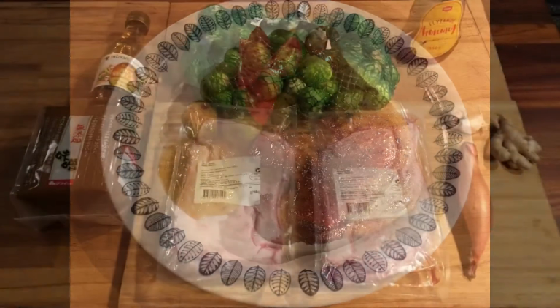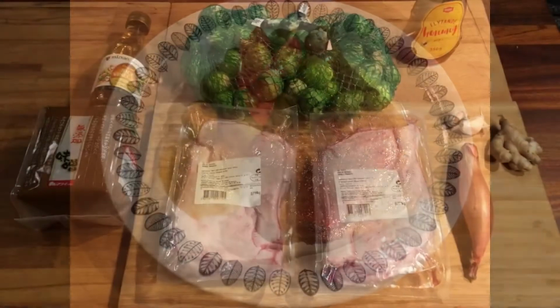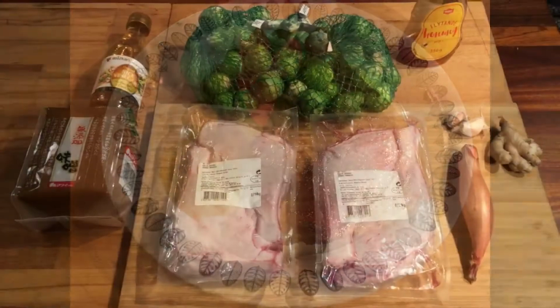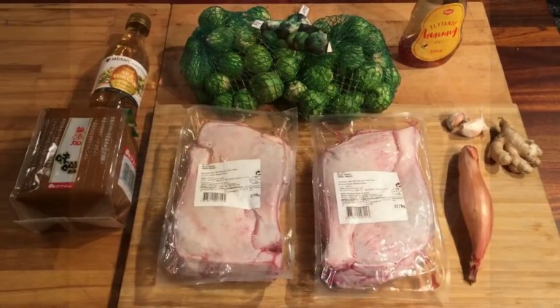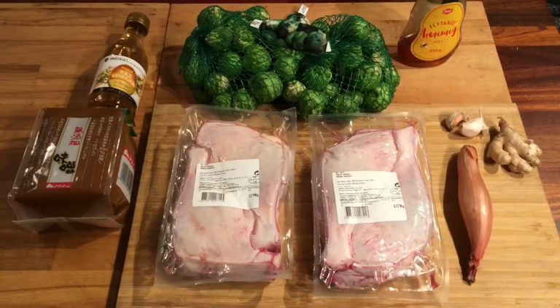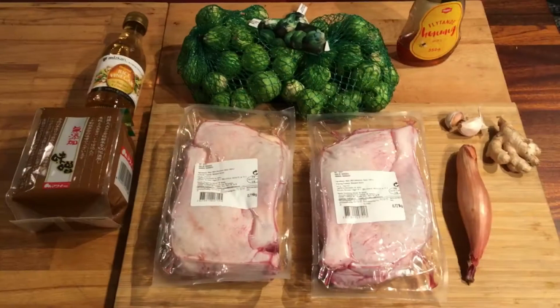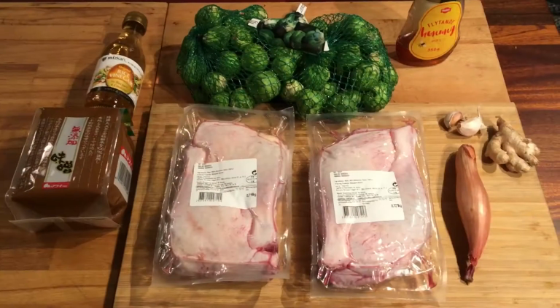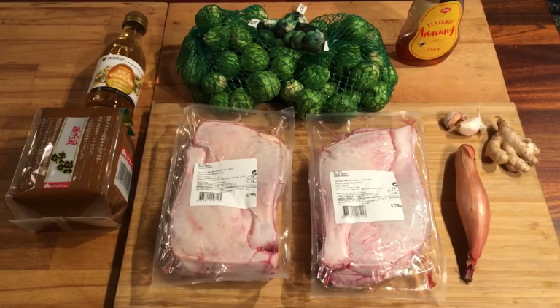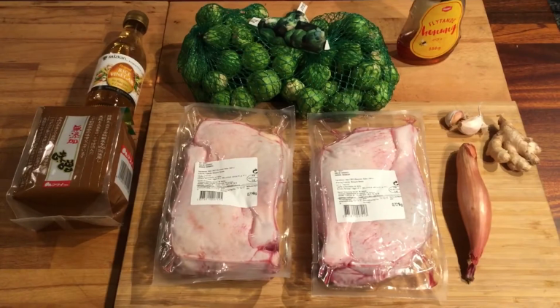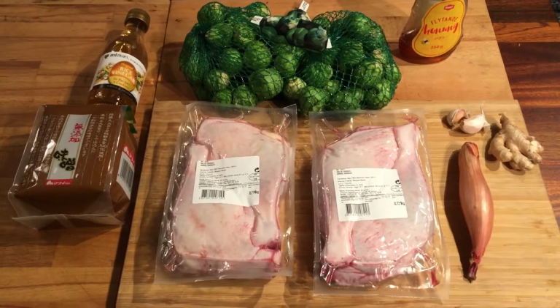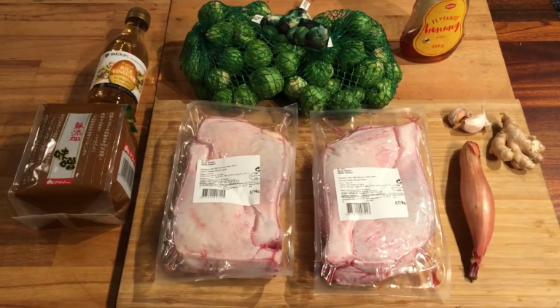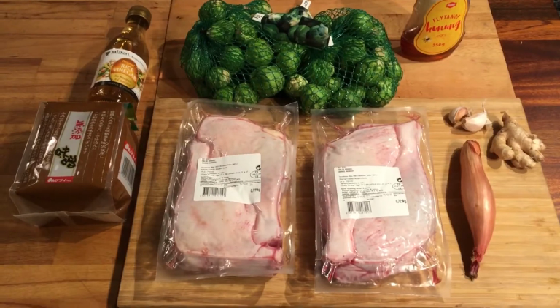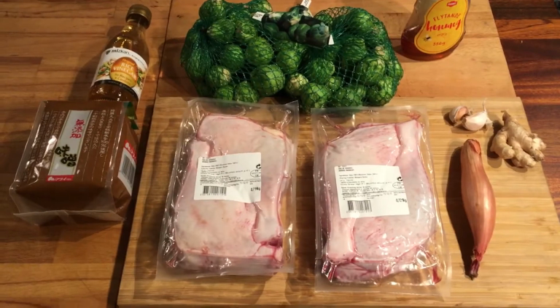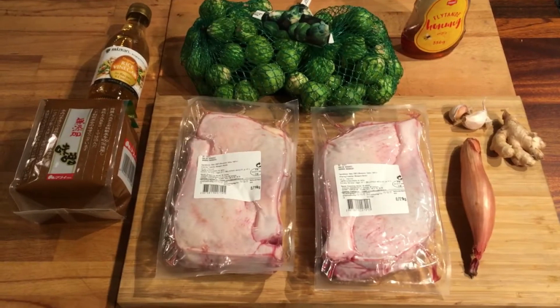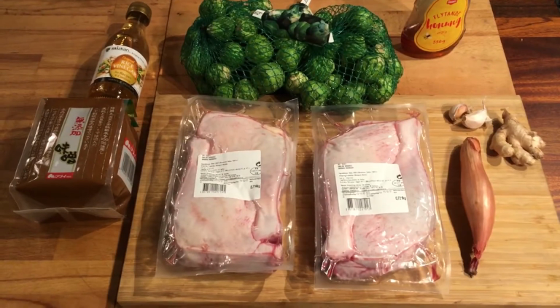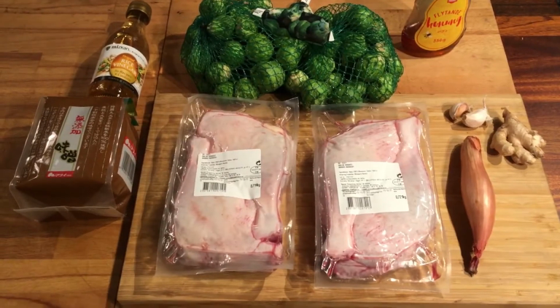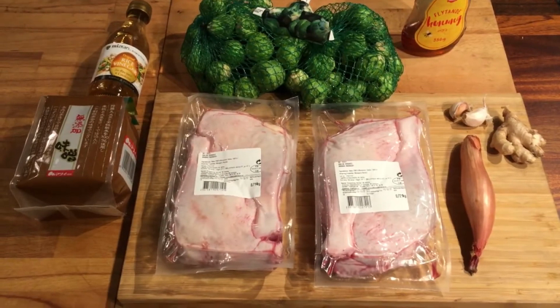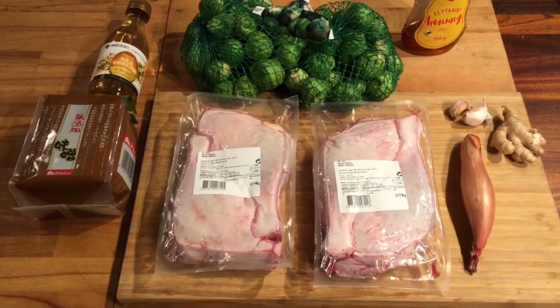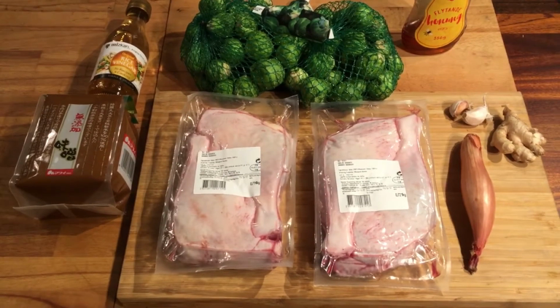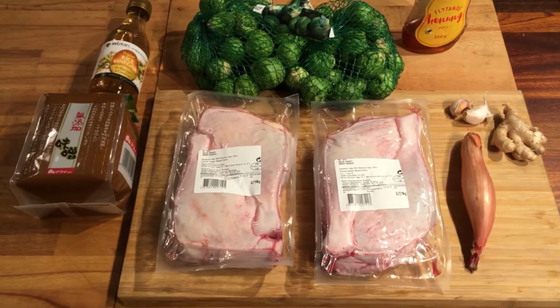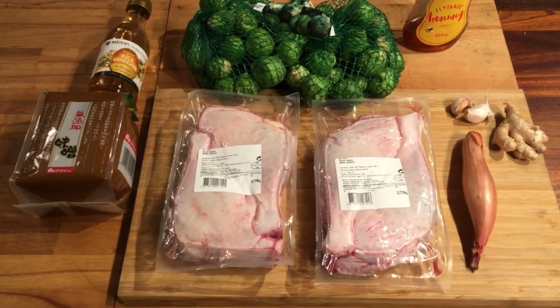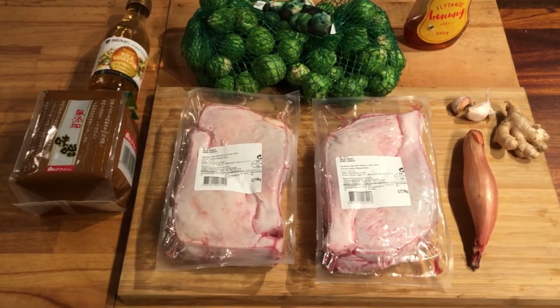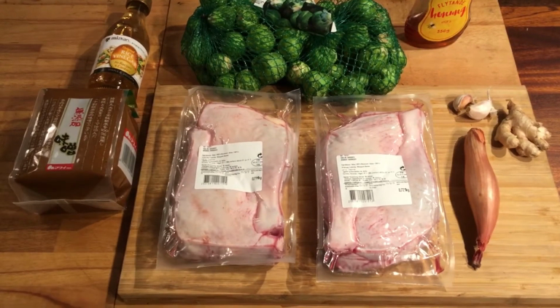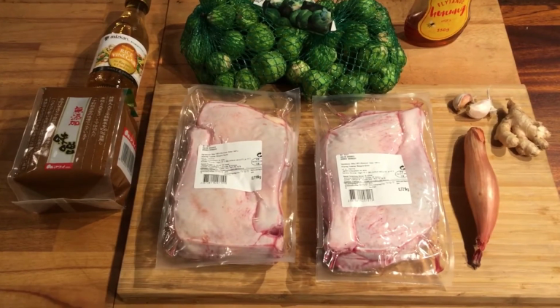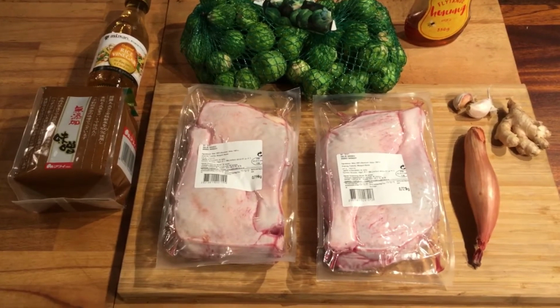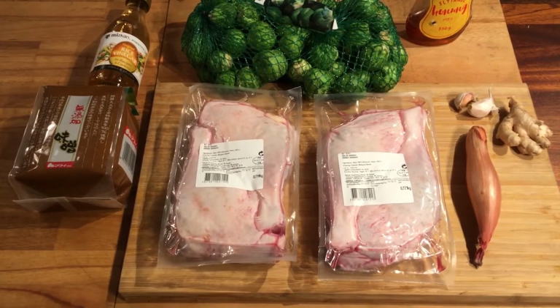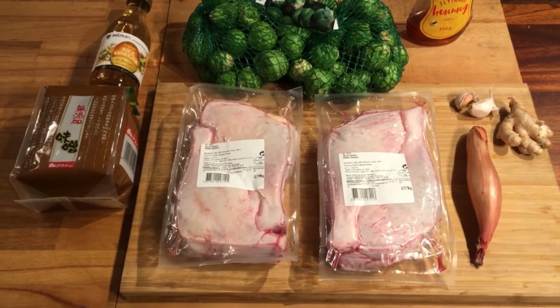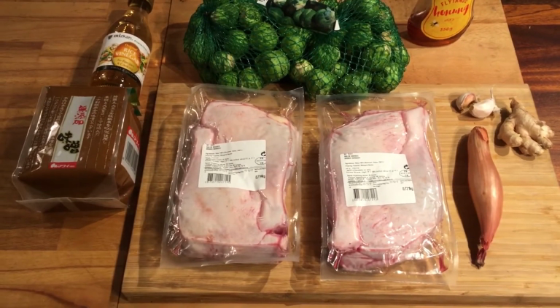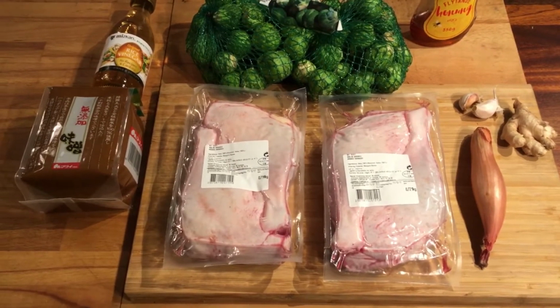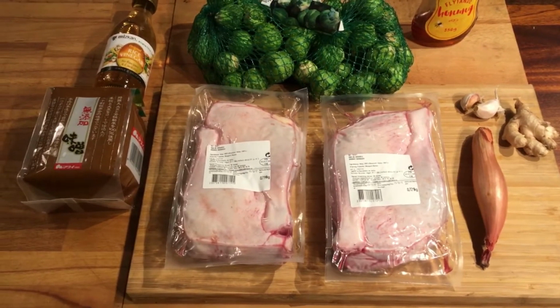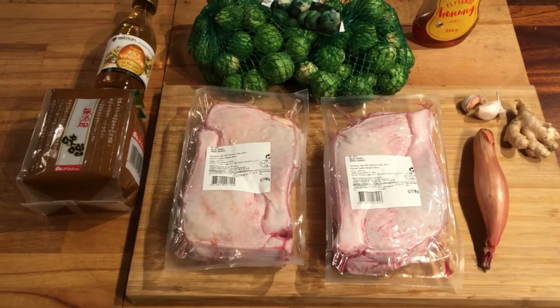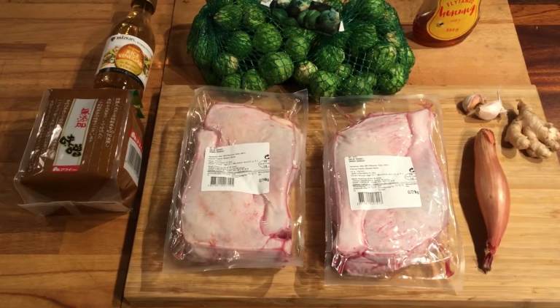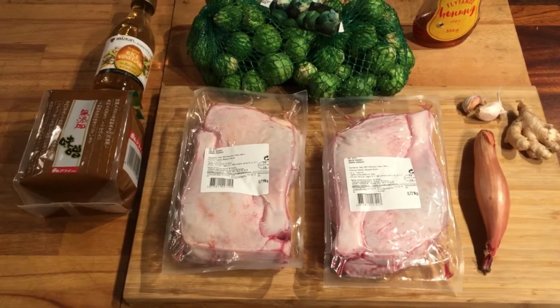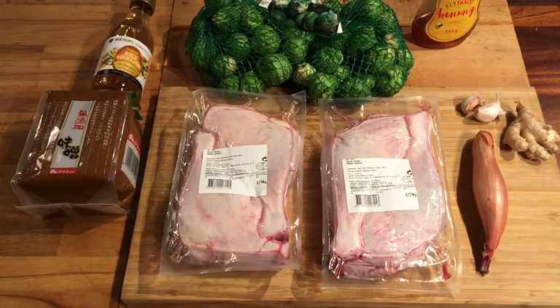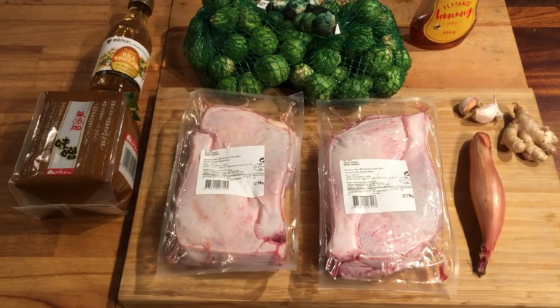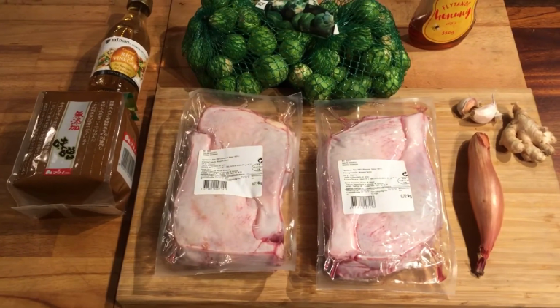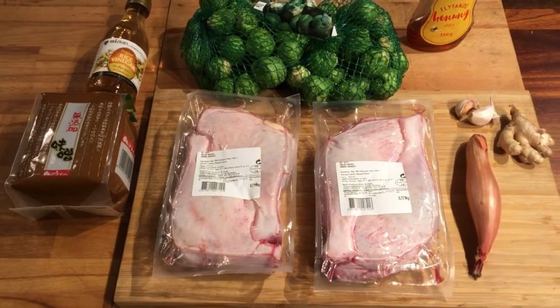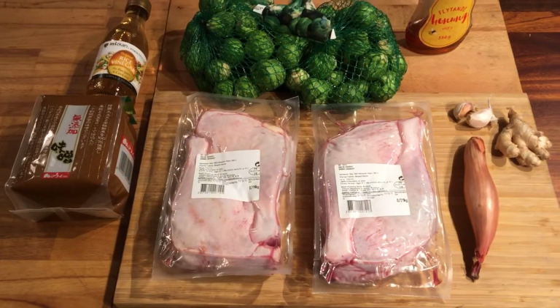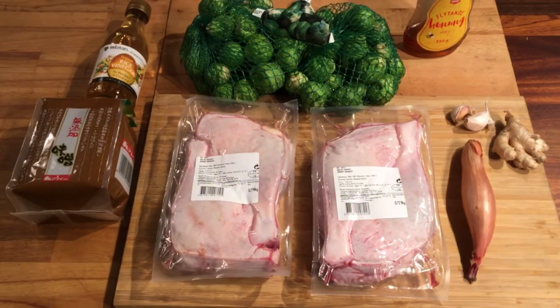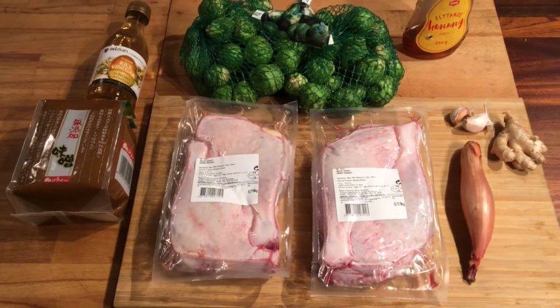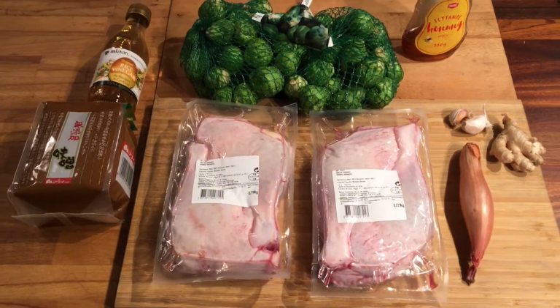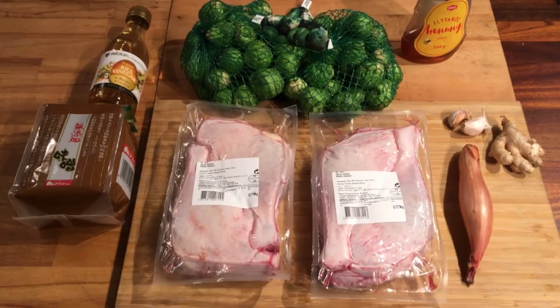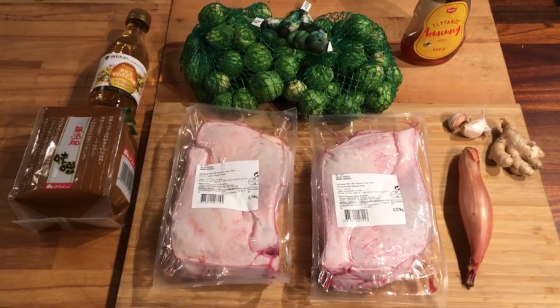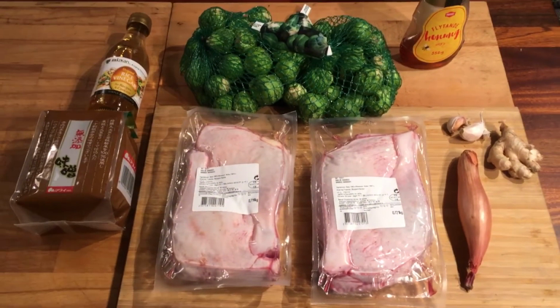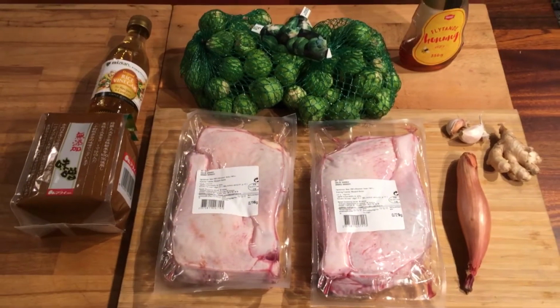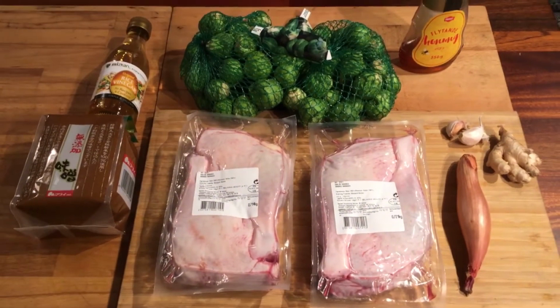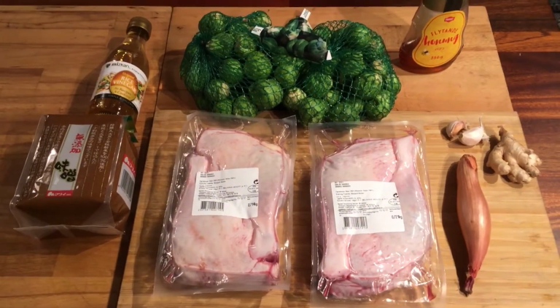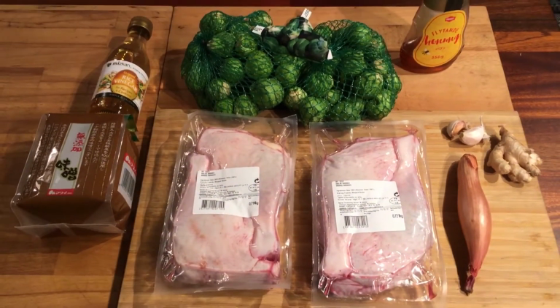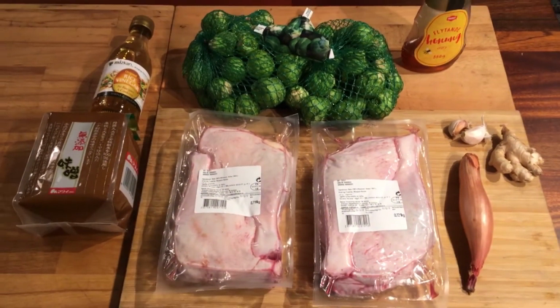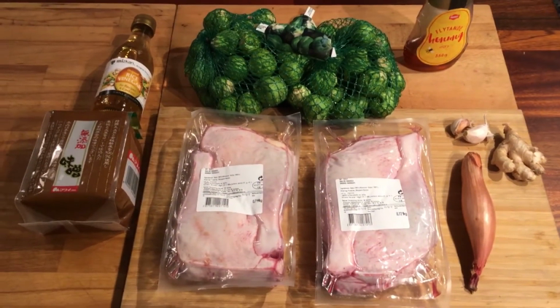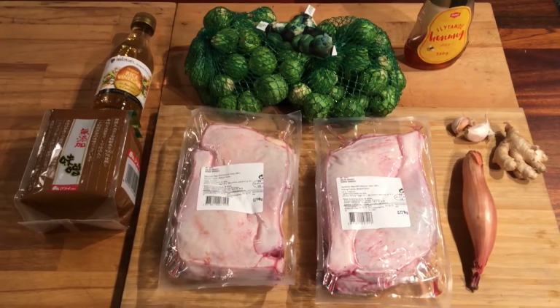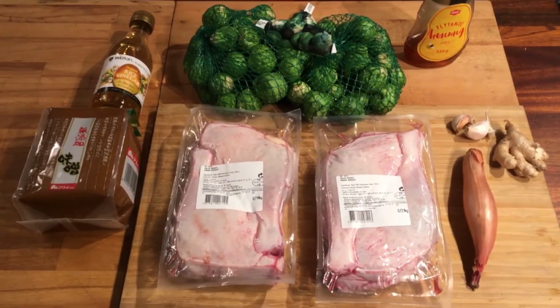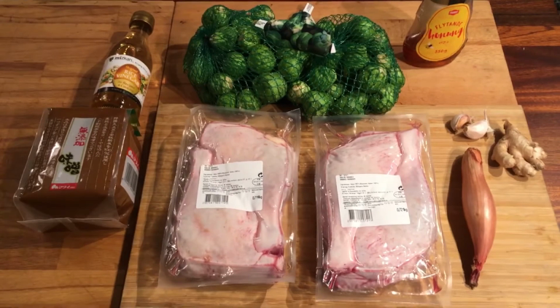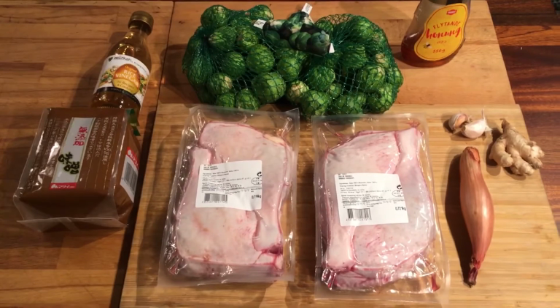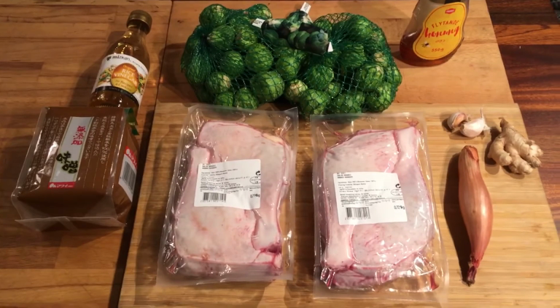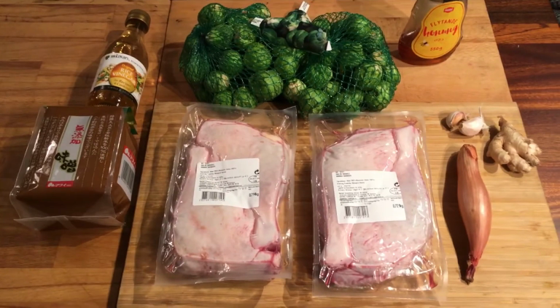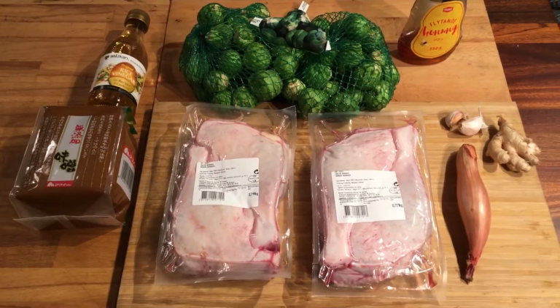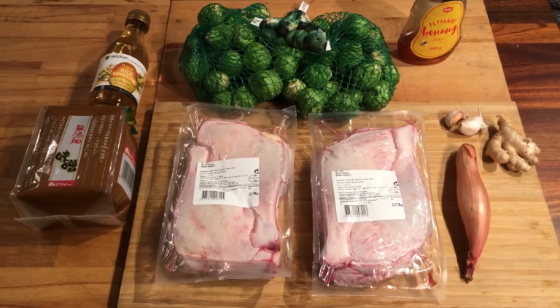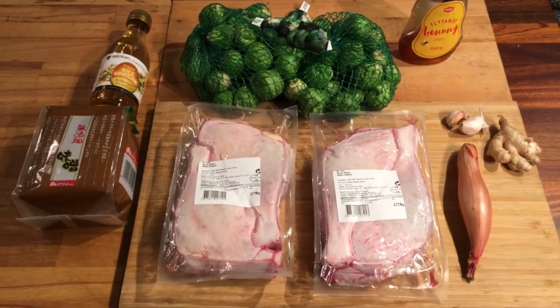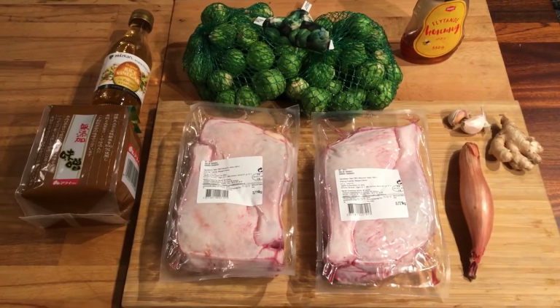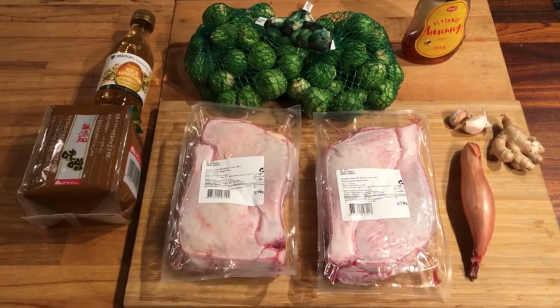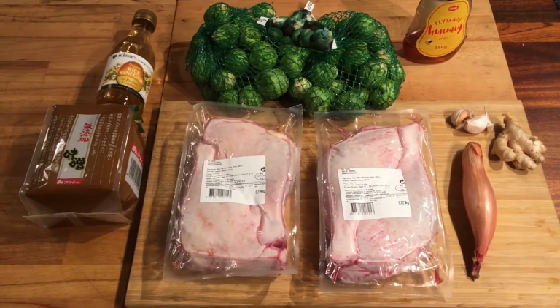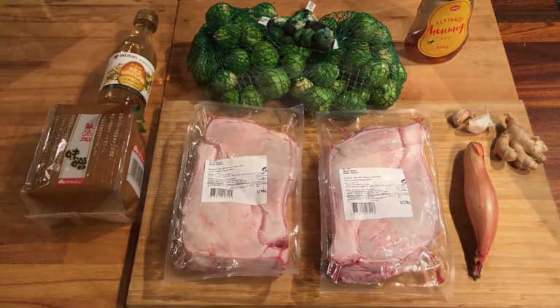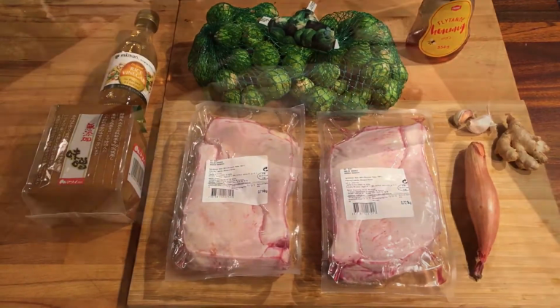Welcome to Lost Food and BBQ. Today we're going to make duck legs with caramelized Brussels sprouts. Let's get to it.